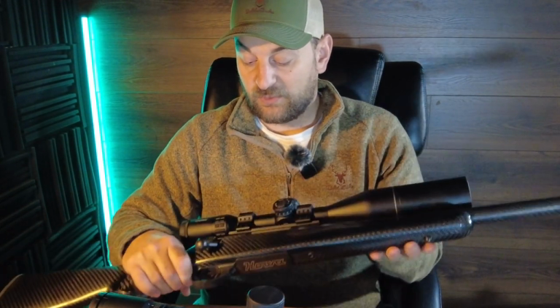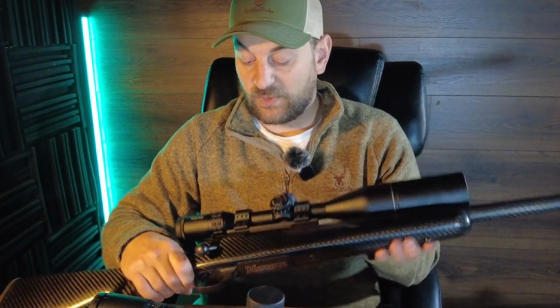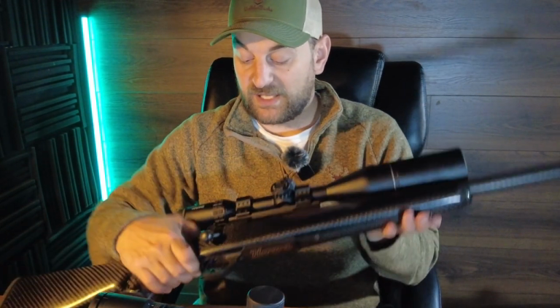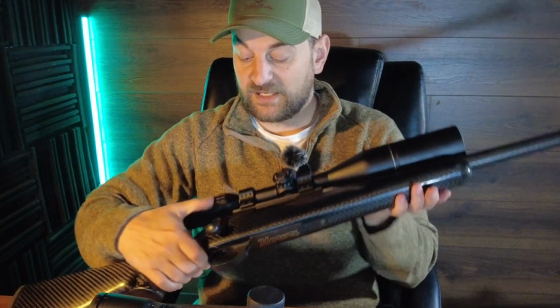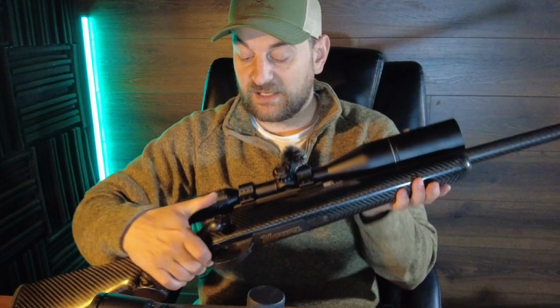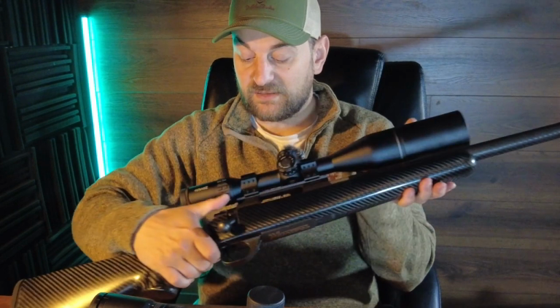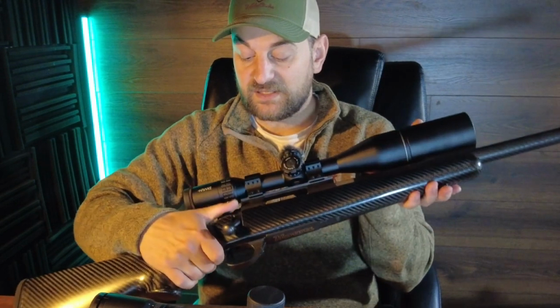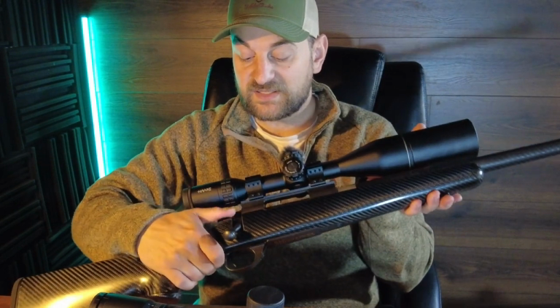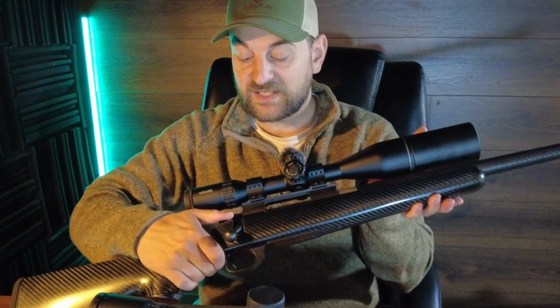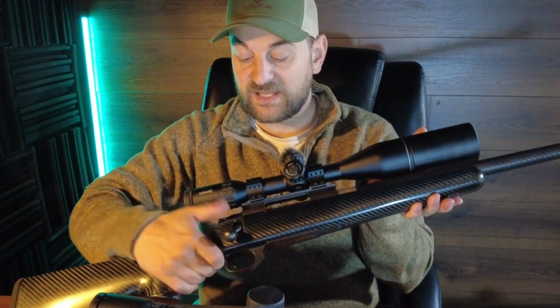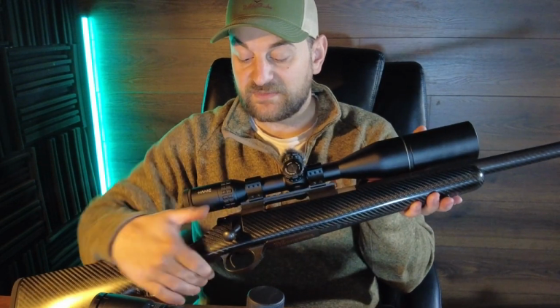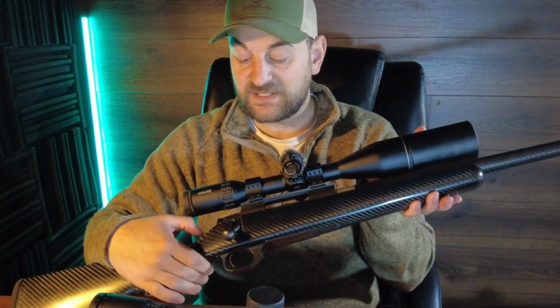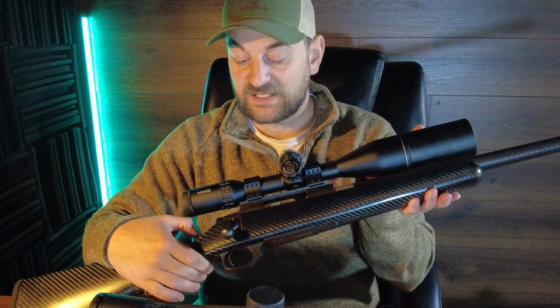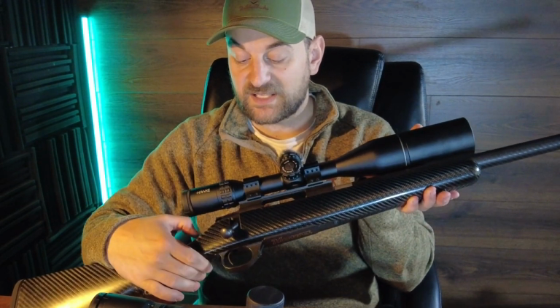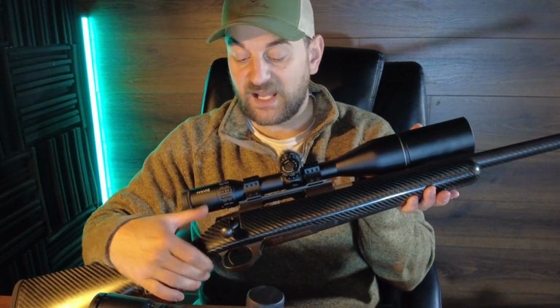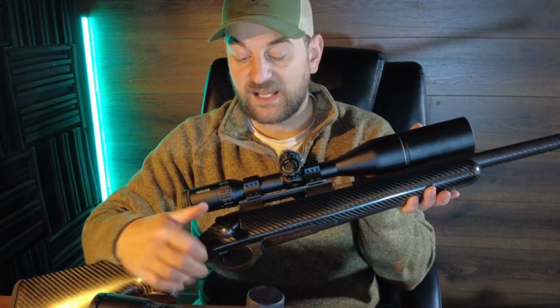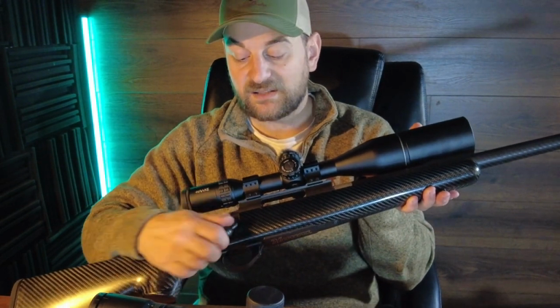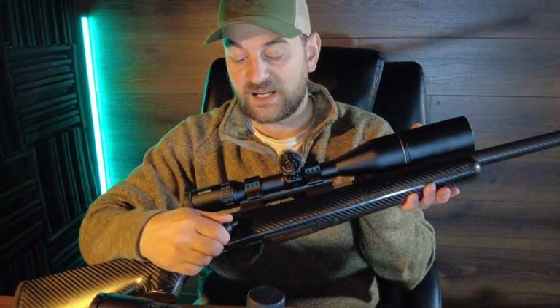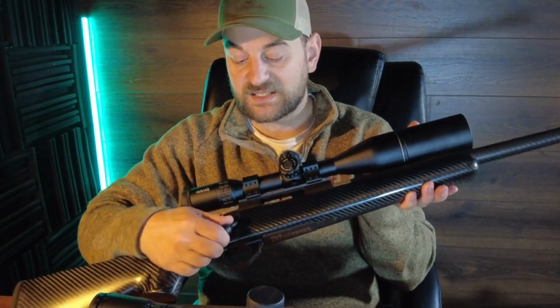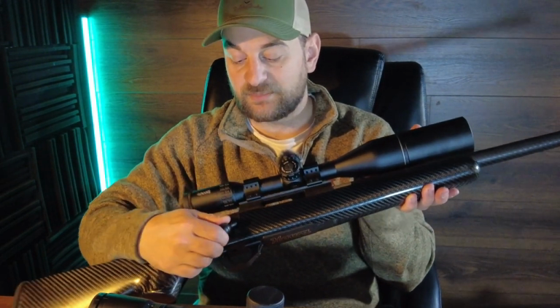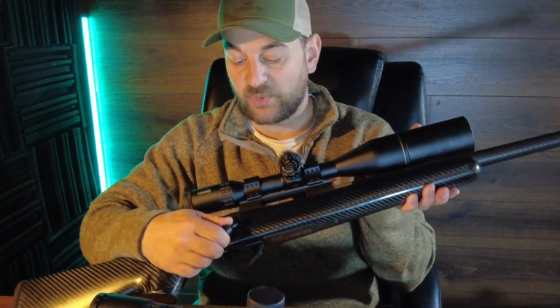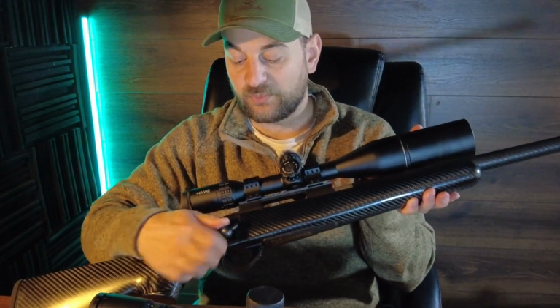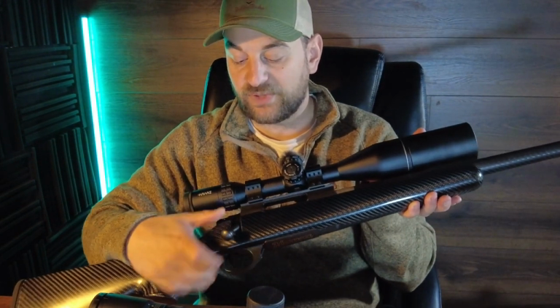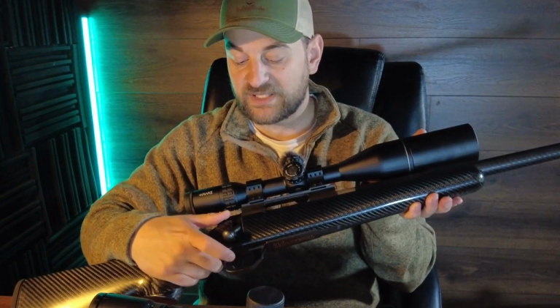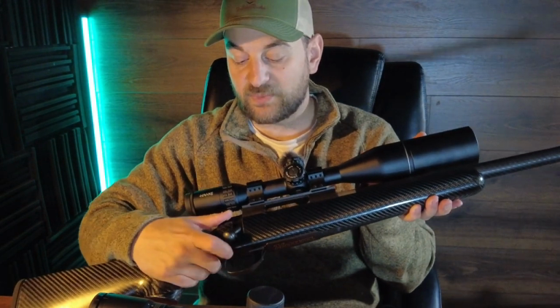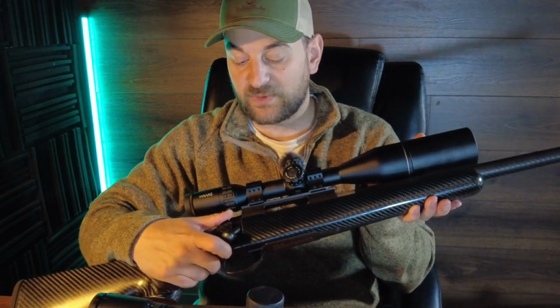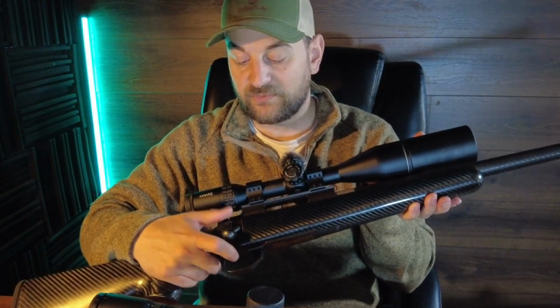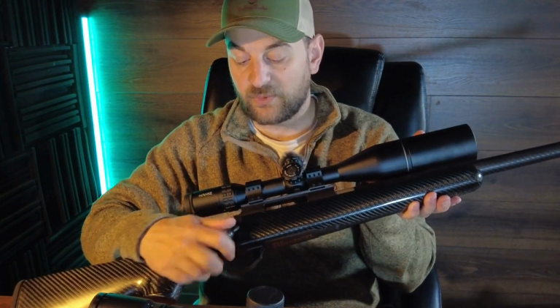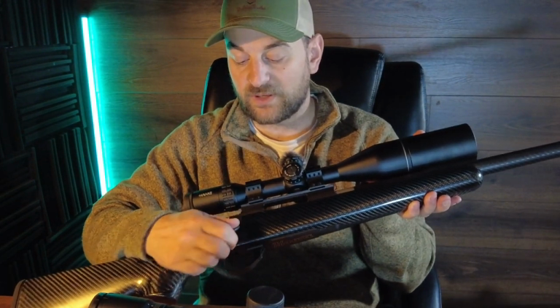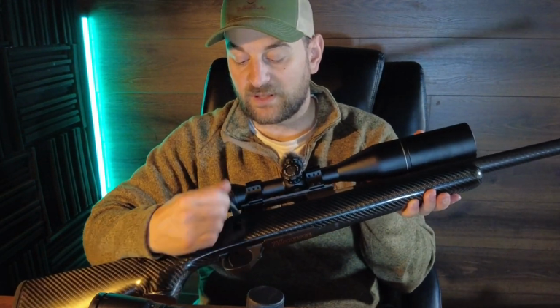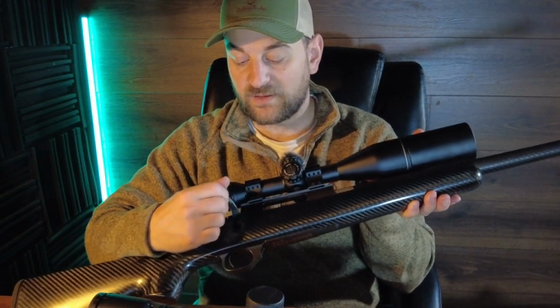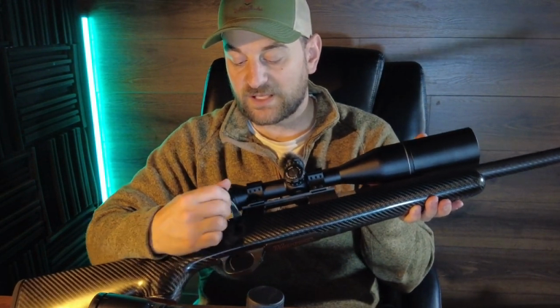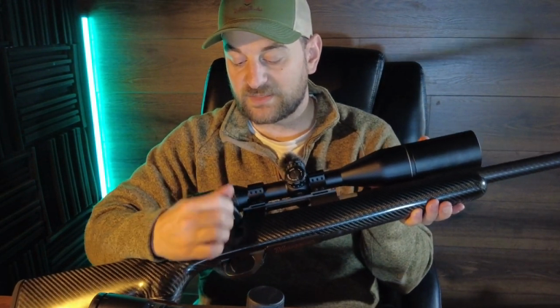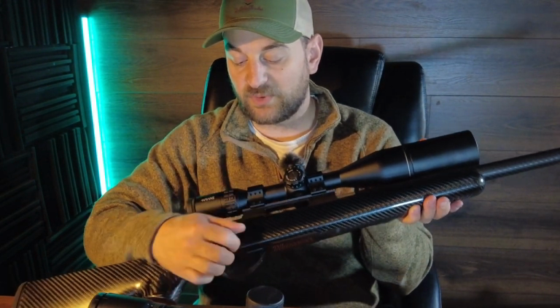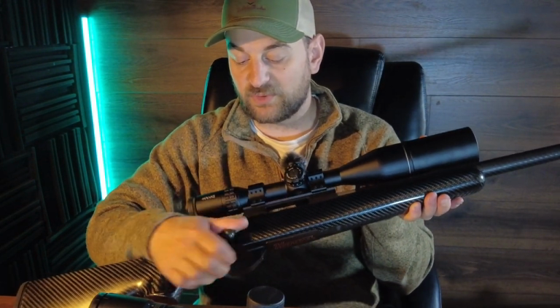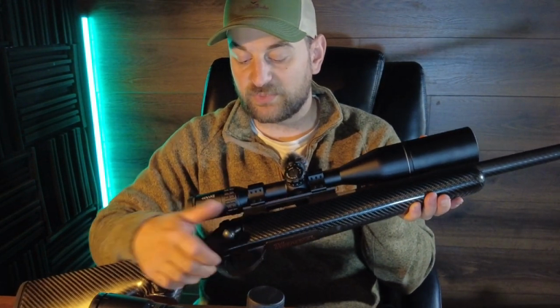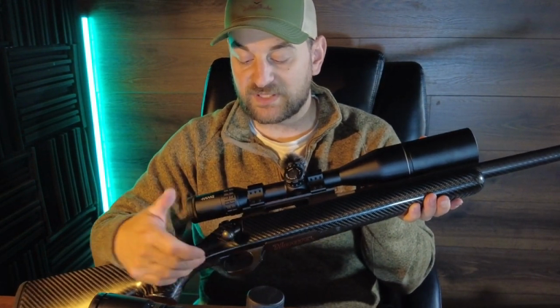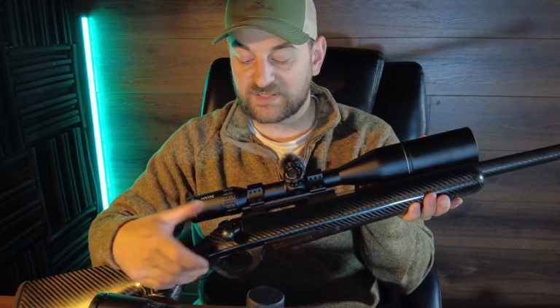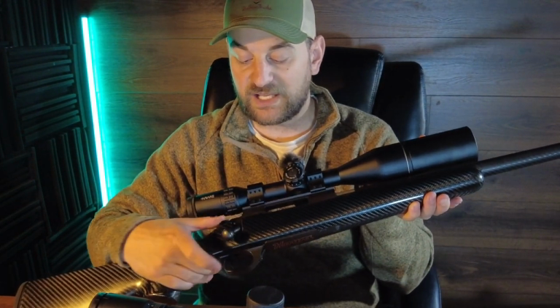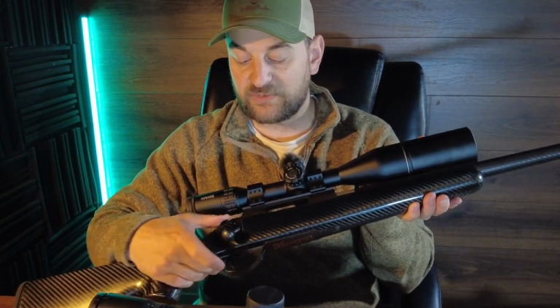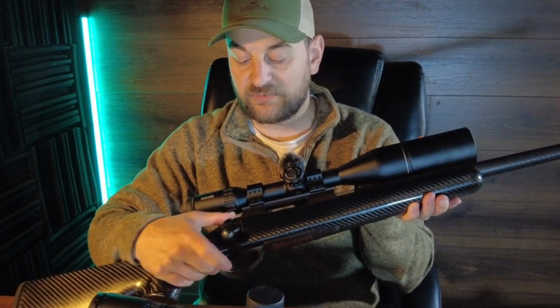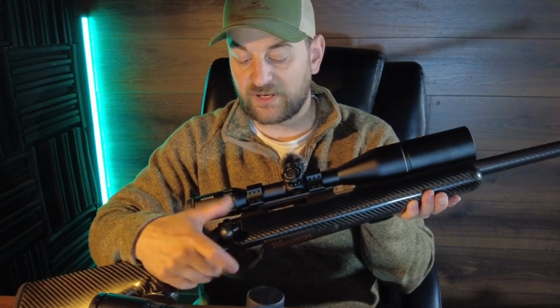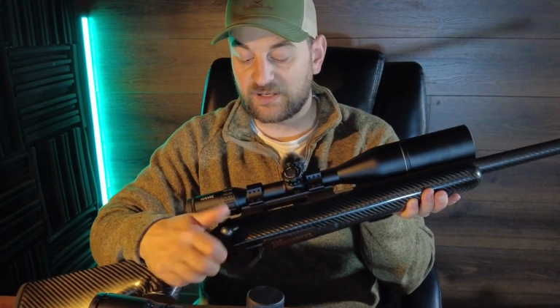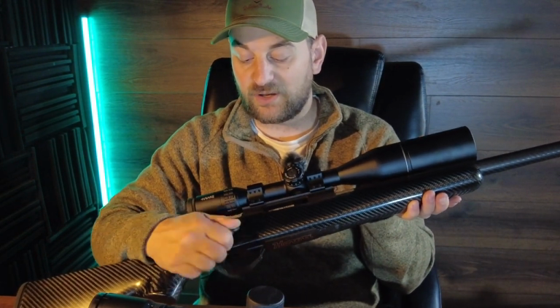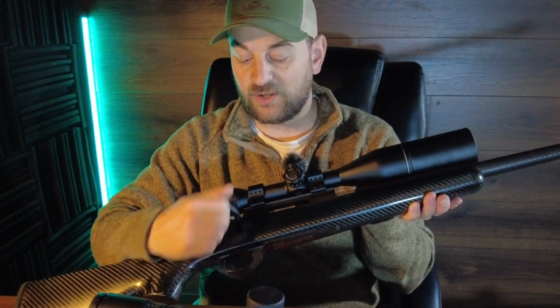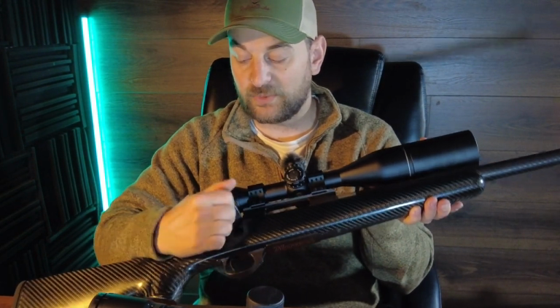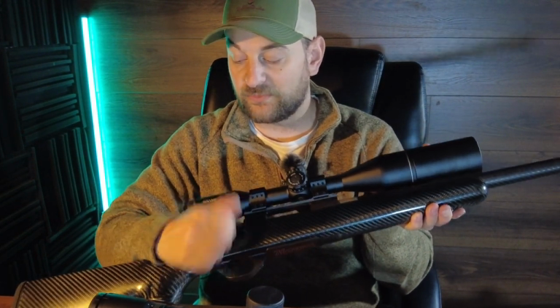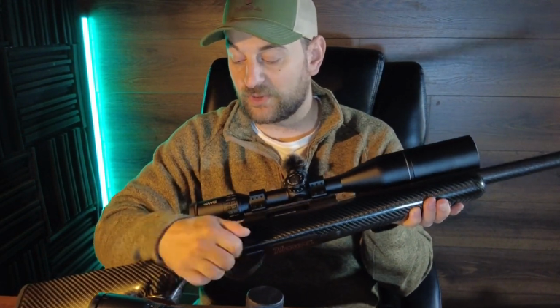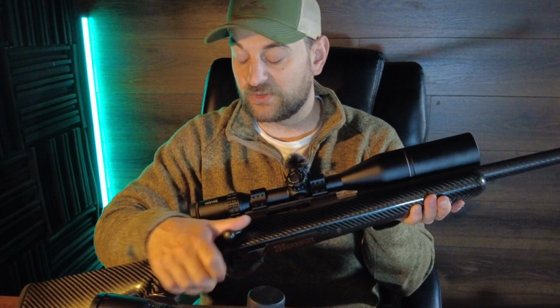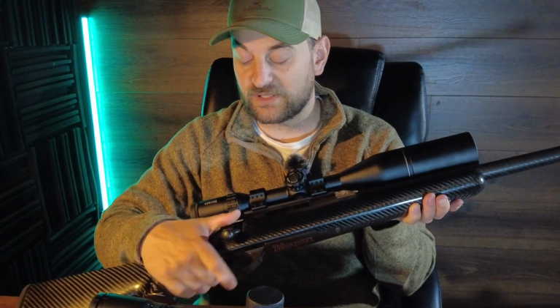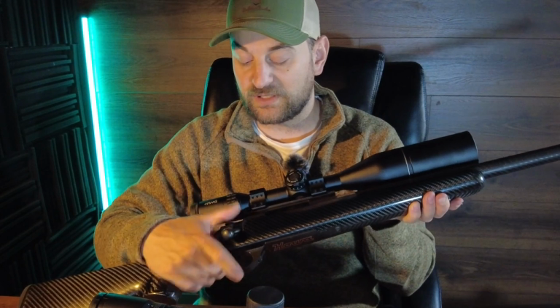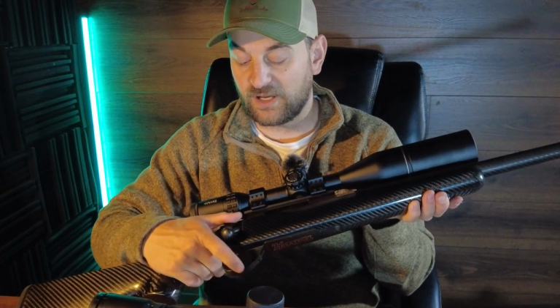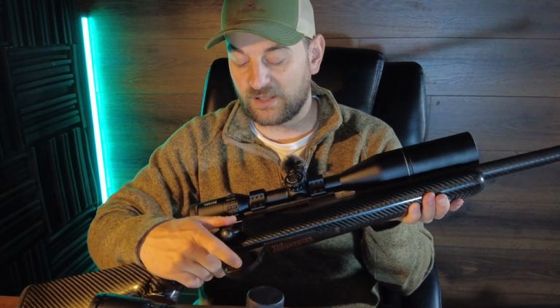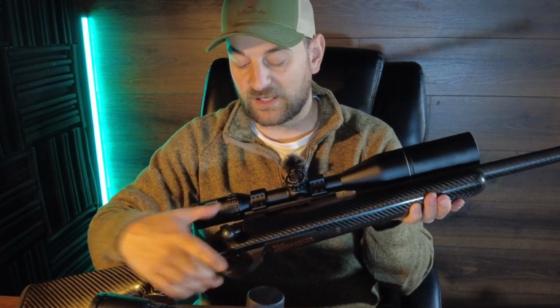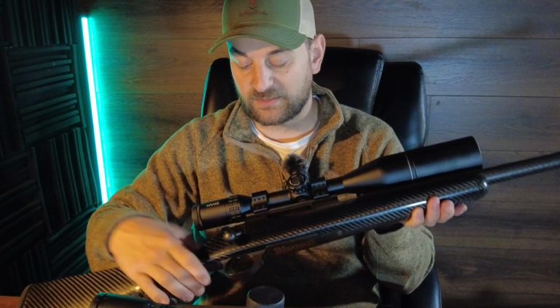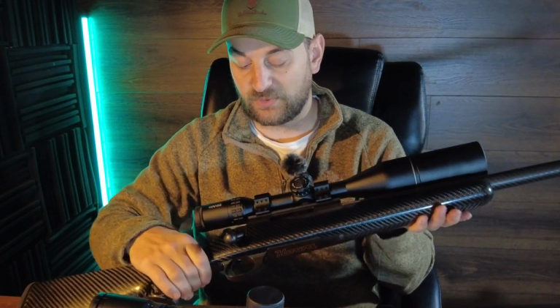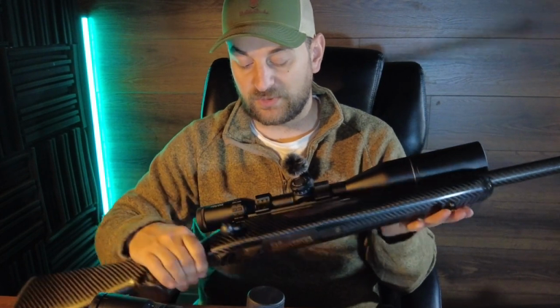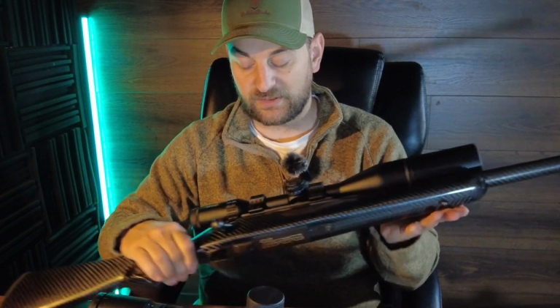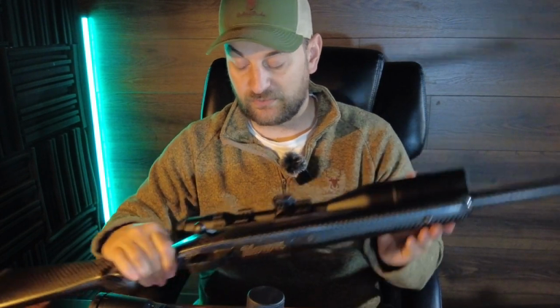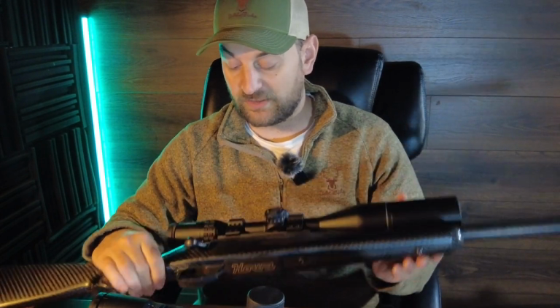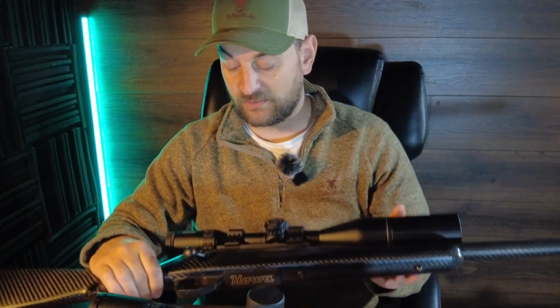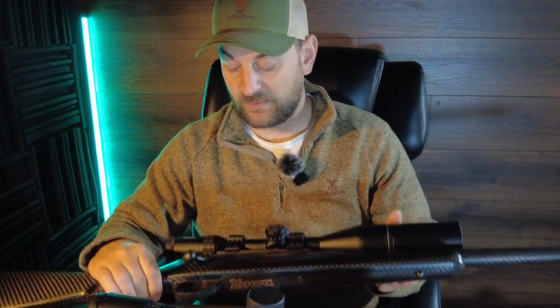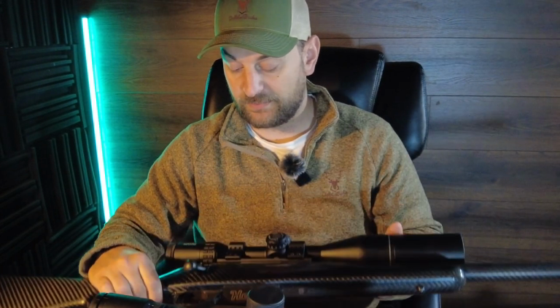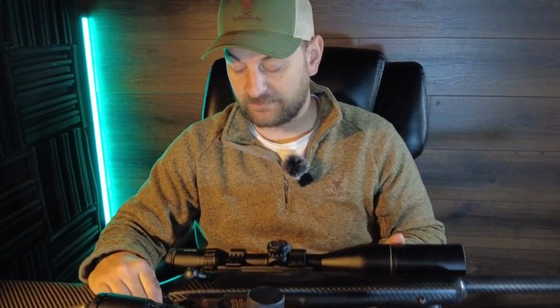When the safety is on, it locks the bolt in place. One forward unlocks the bolt but doesn't allow you to fire. All the way forward, you can unlock the bolt and fire the weapon.